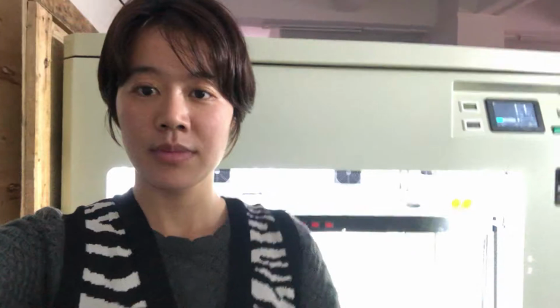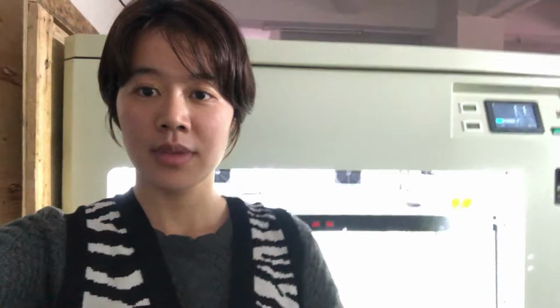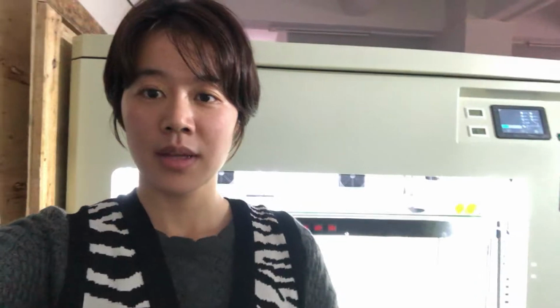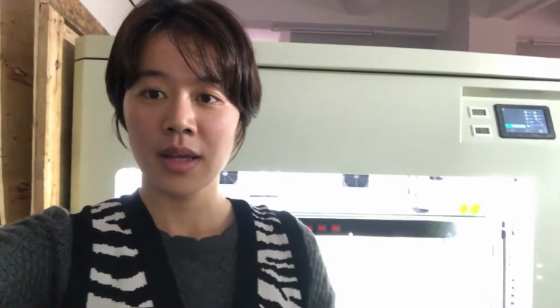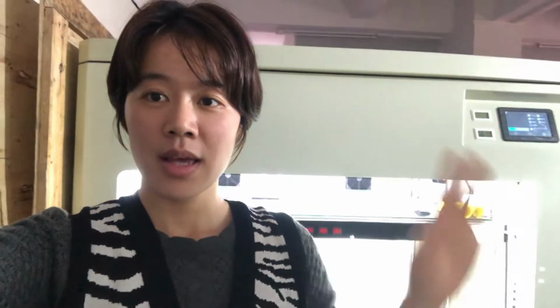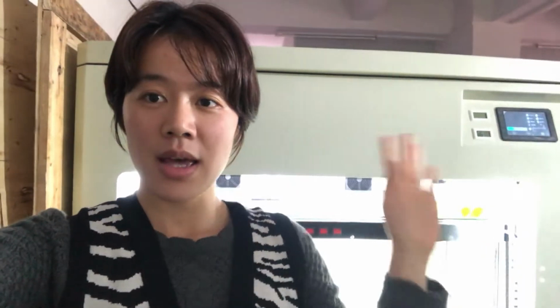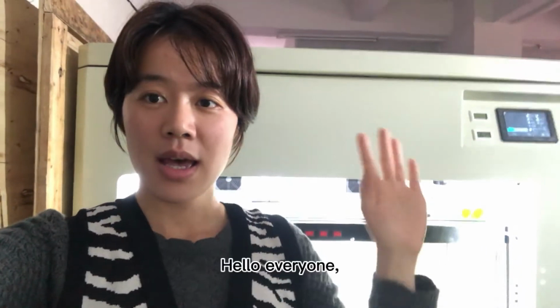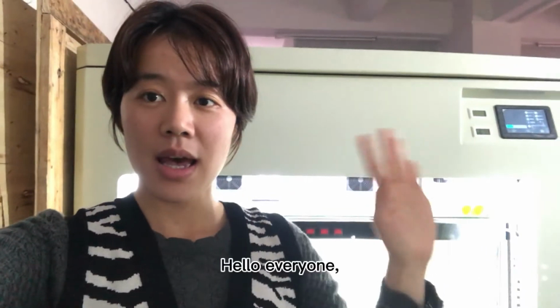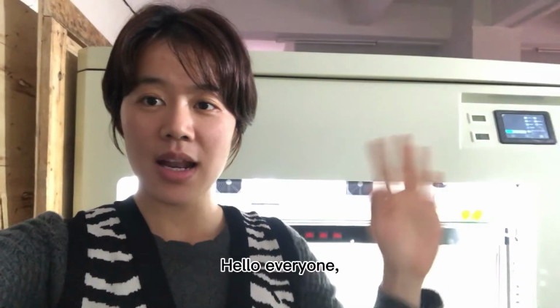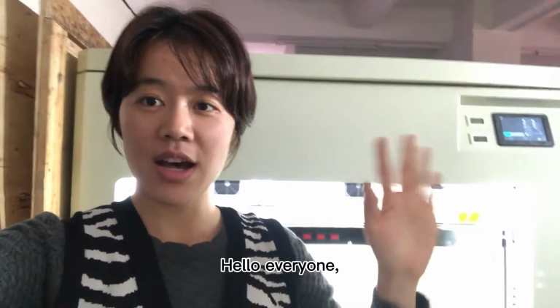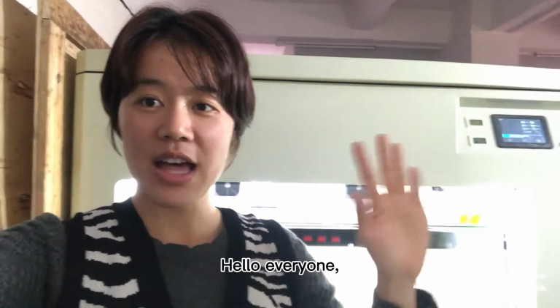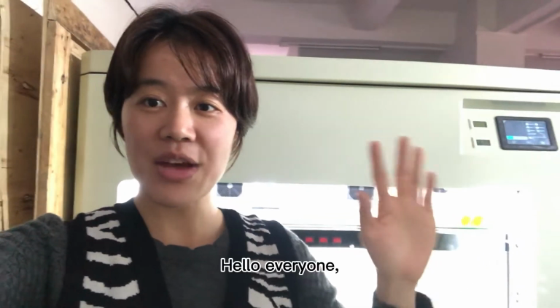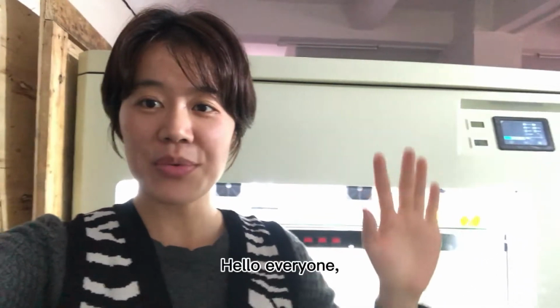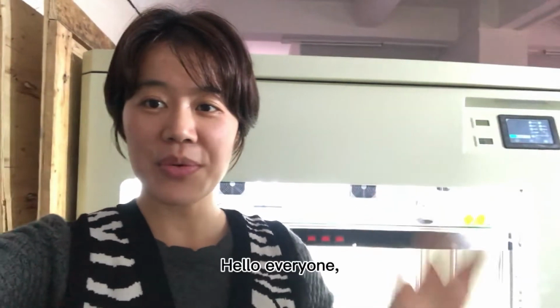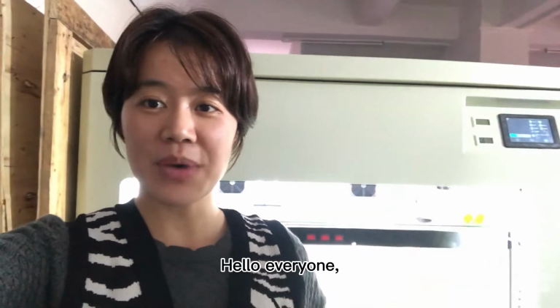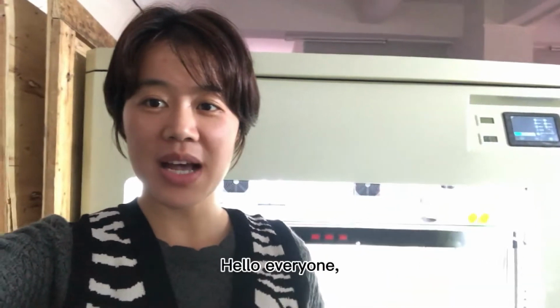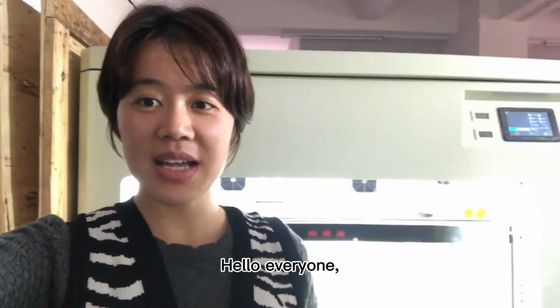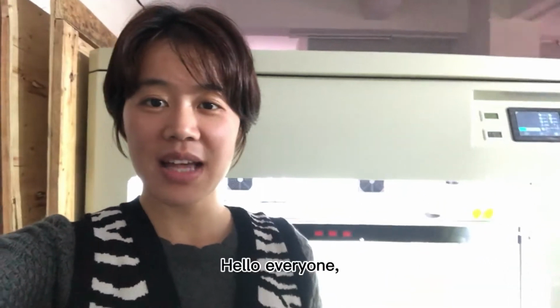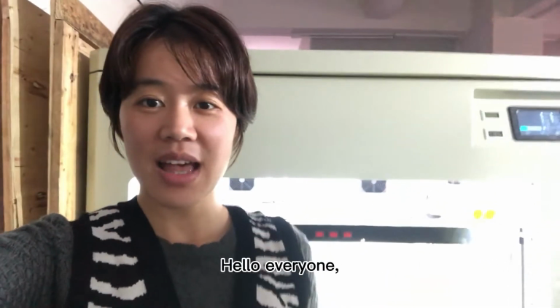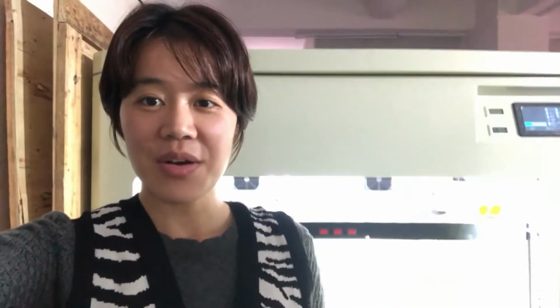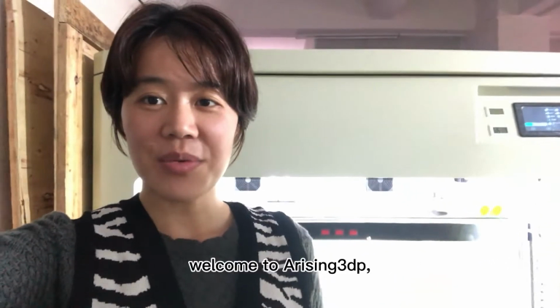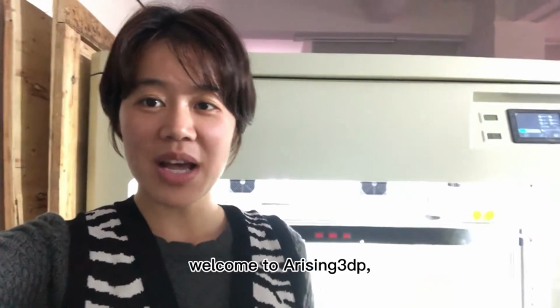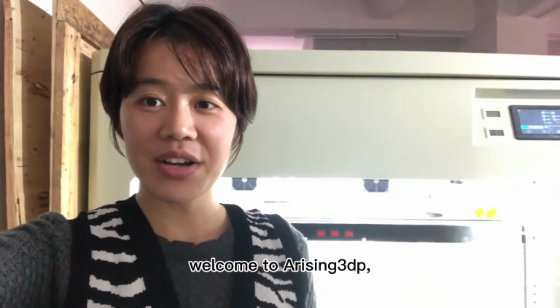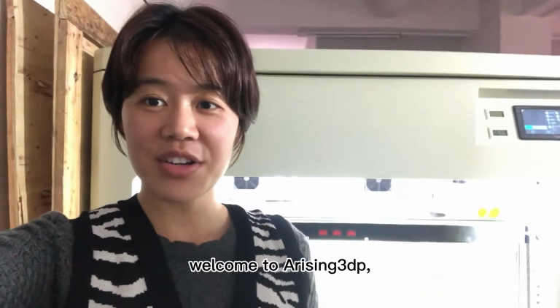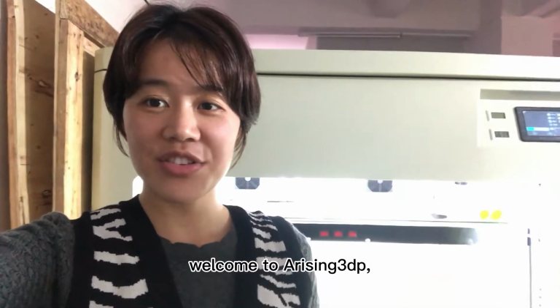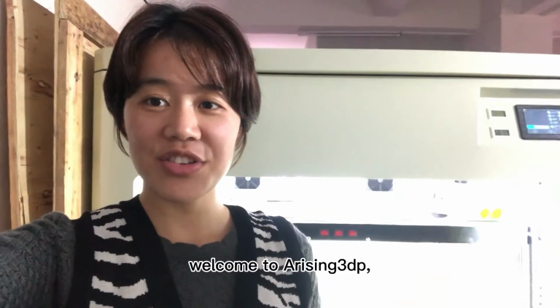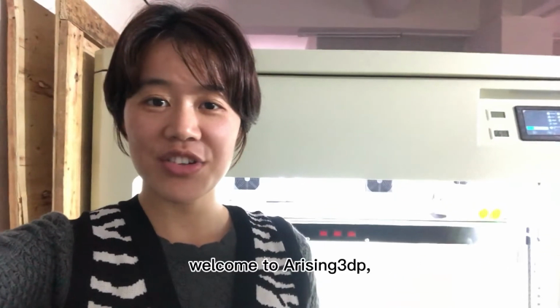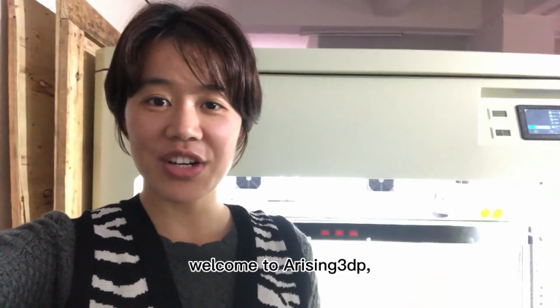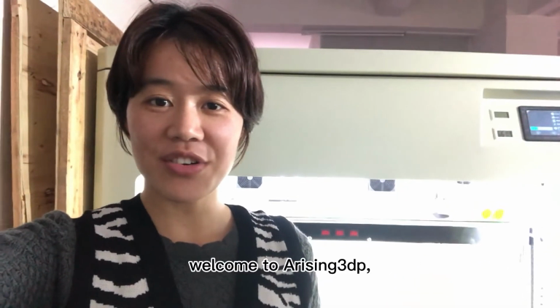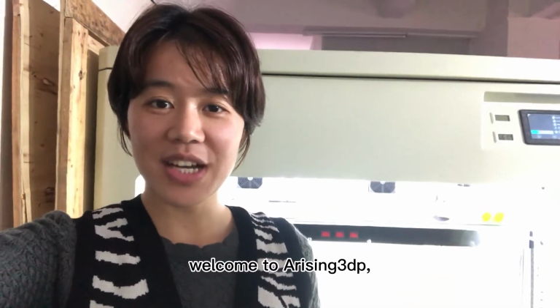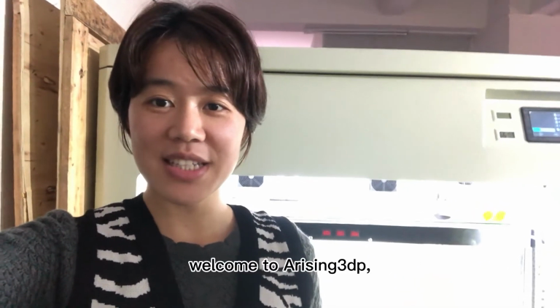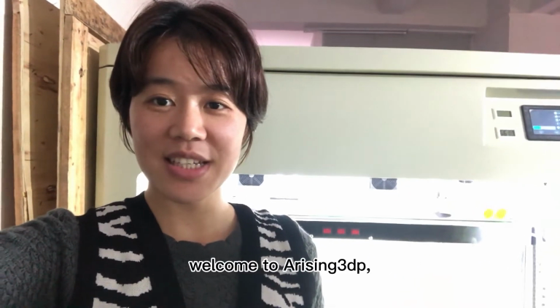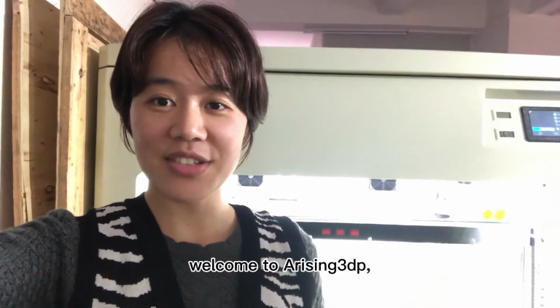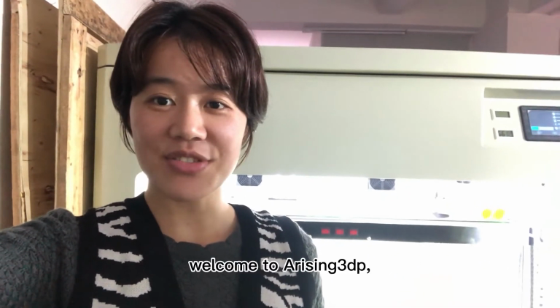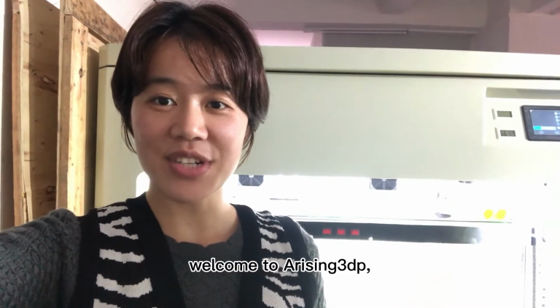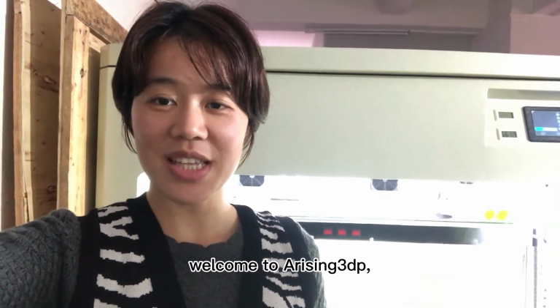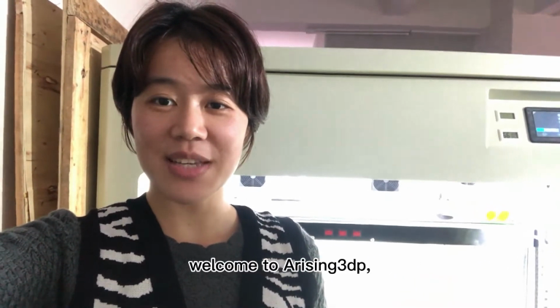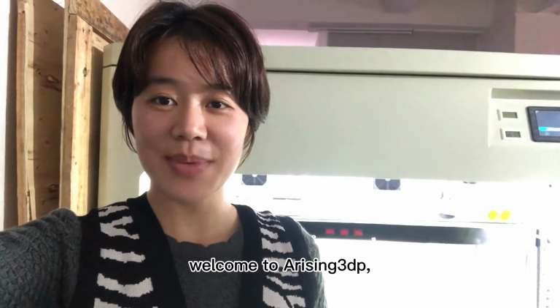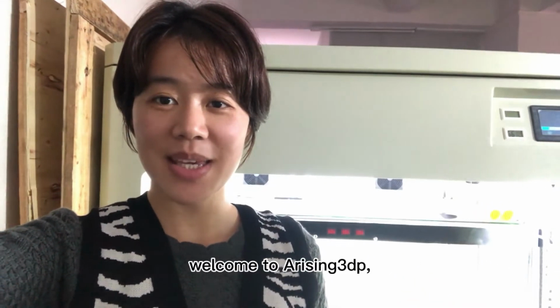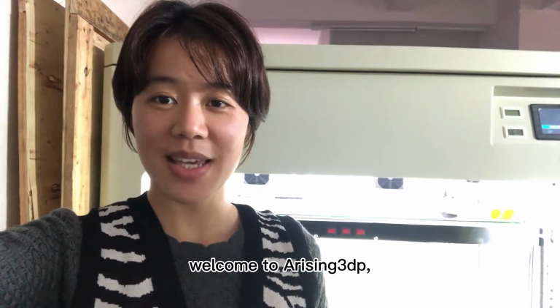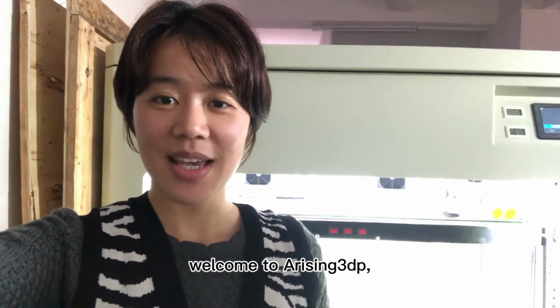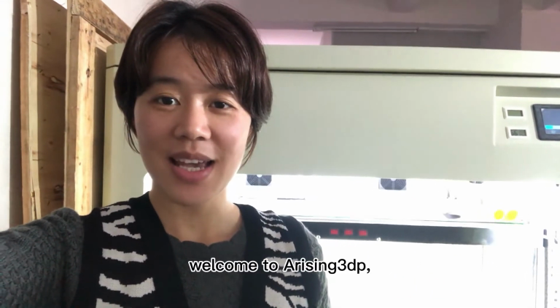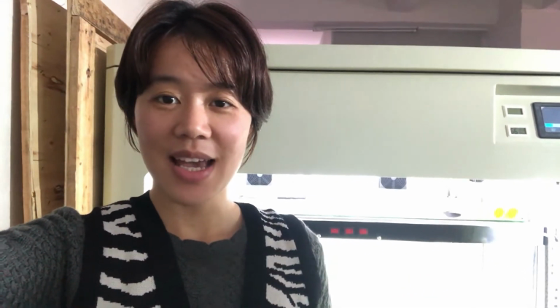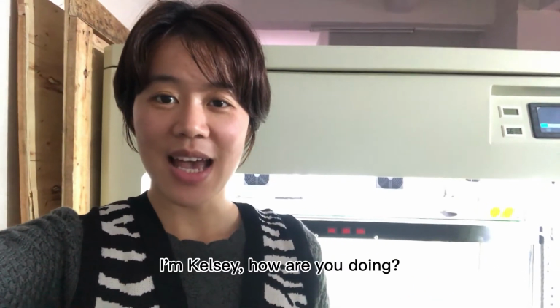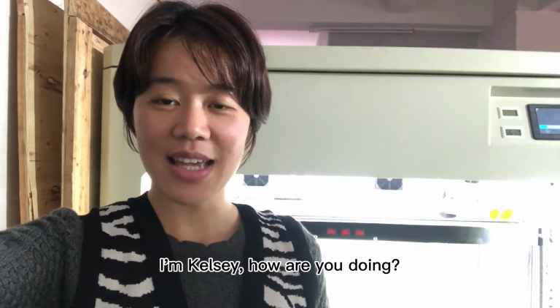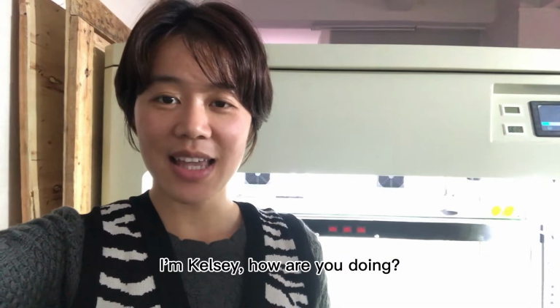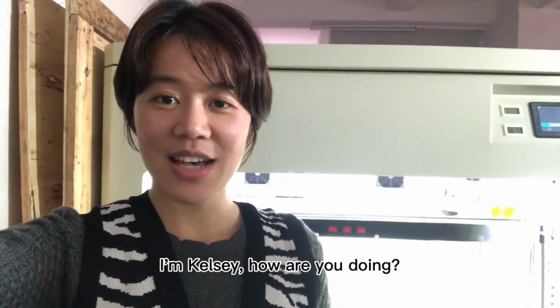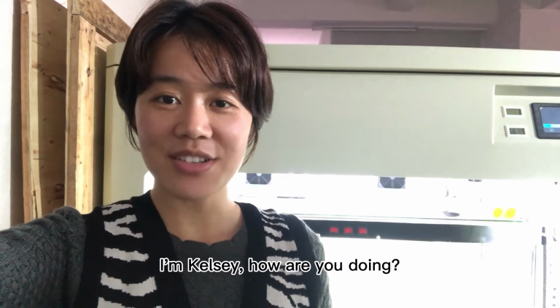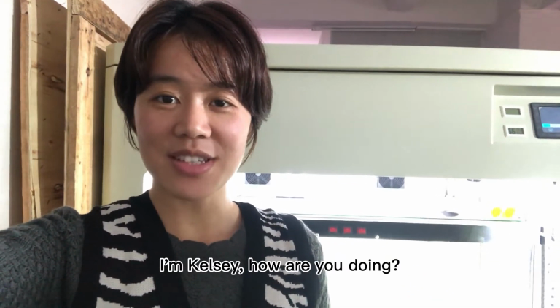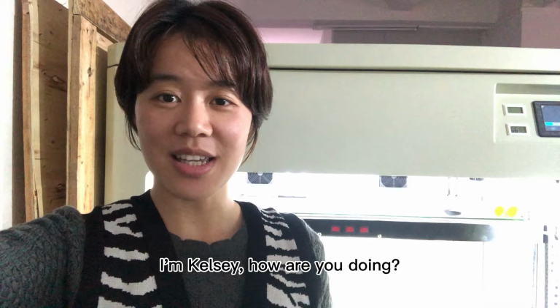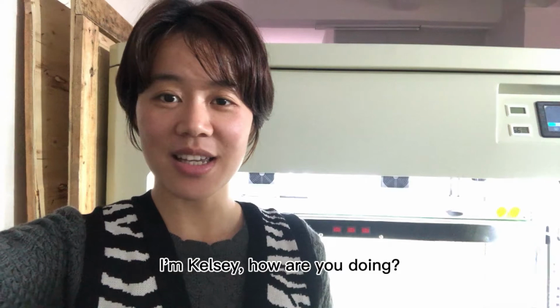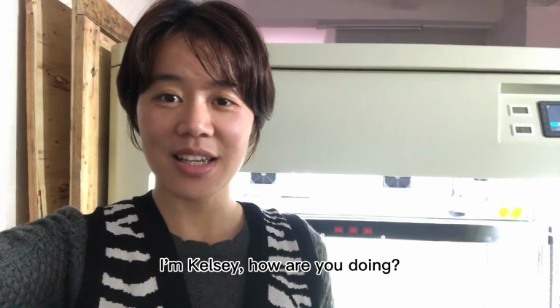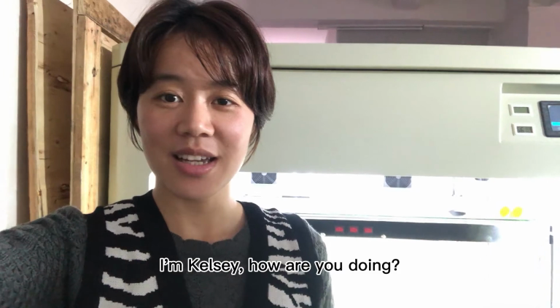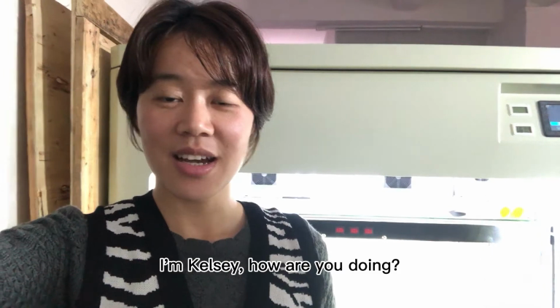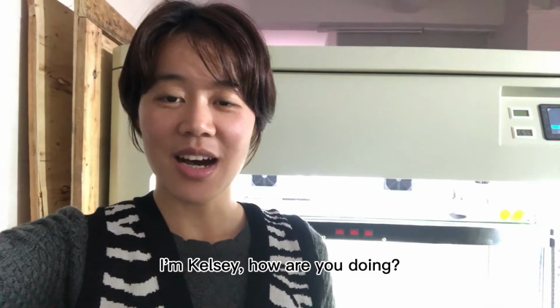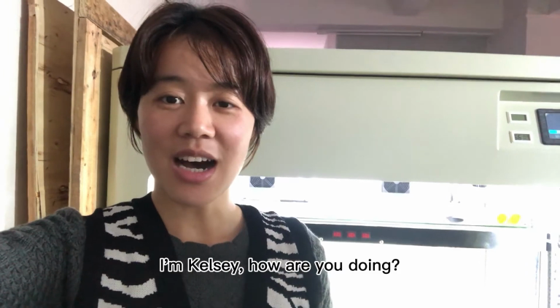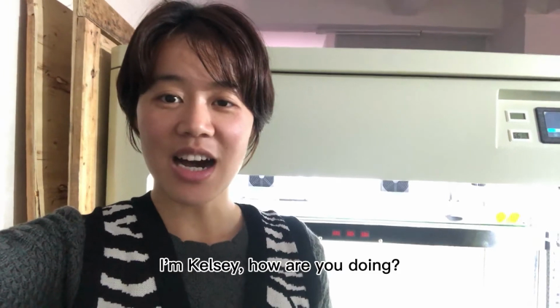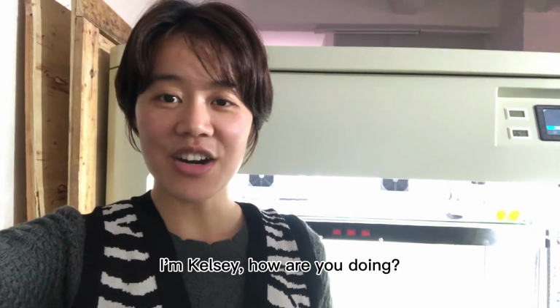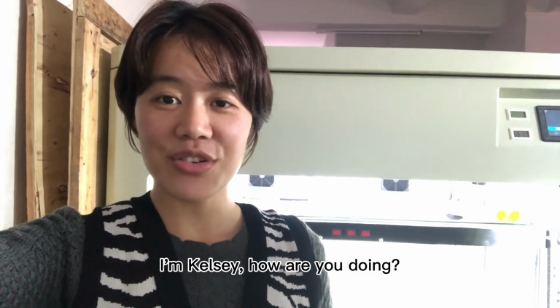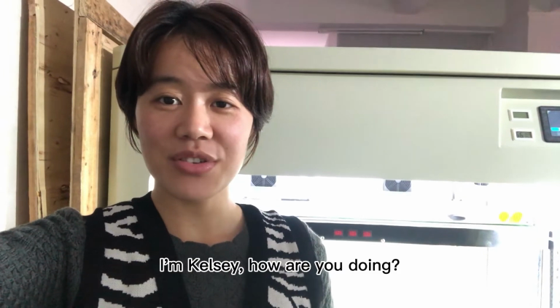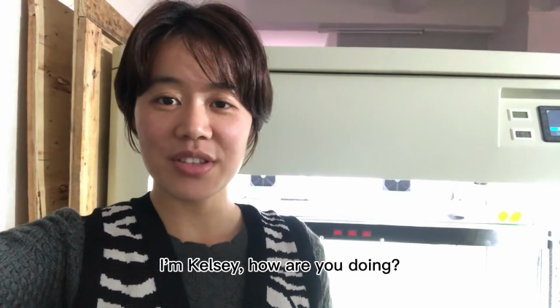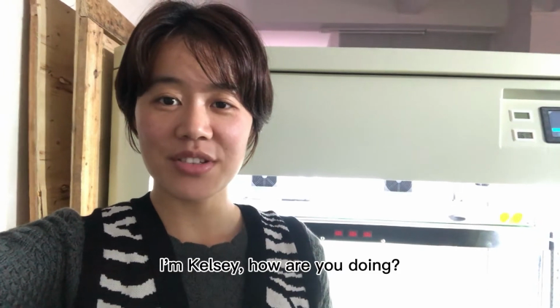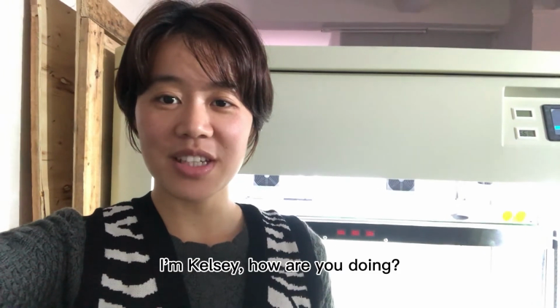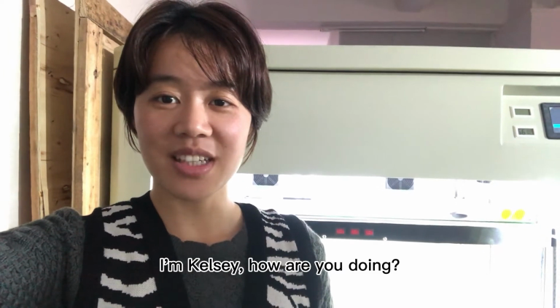Hello everyone! Welcome to Arising 3DP. I'm Kelsey. How are you doing?